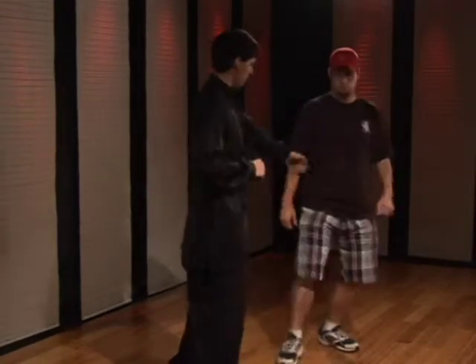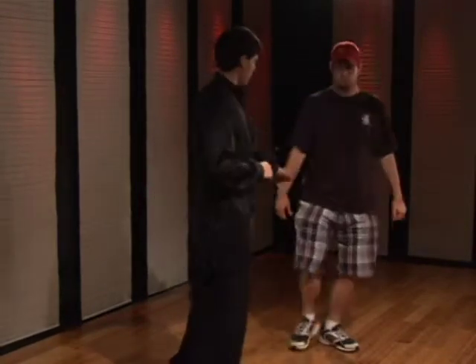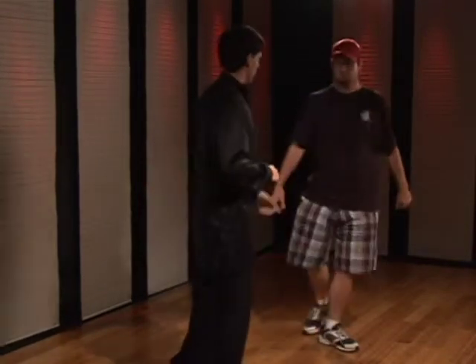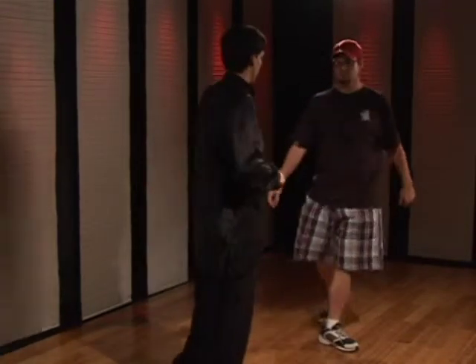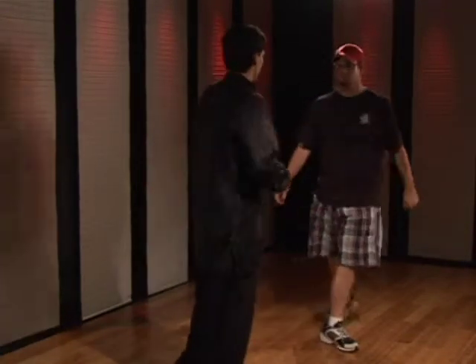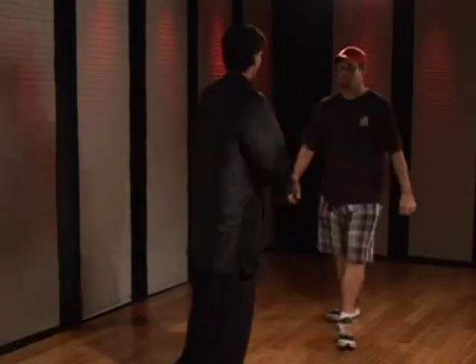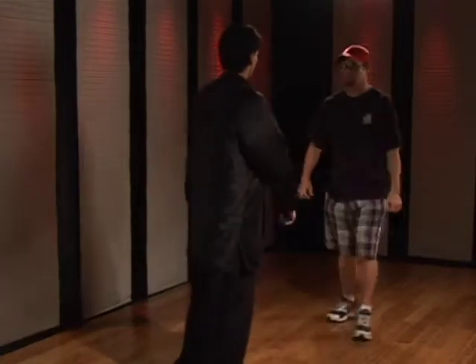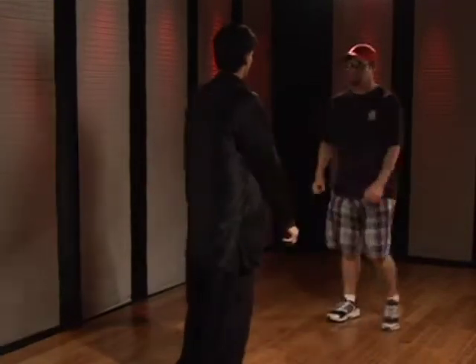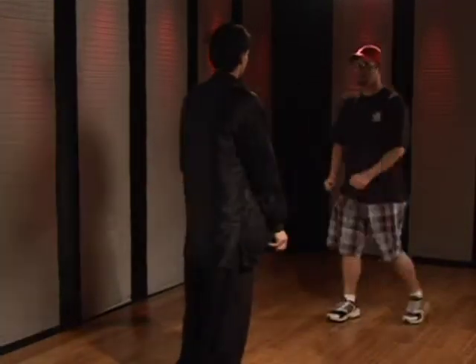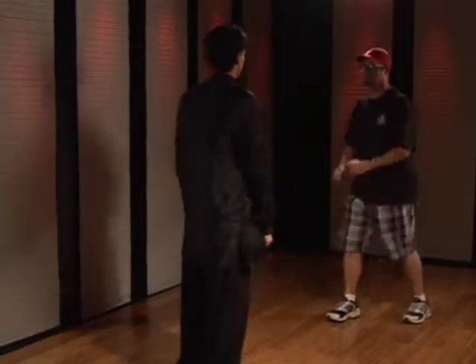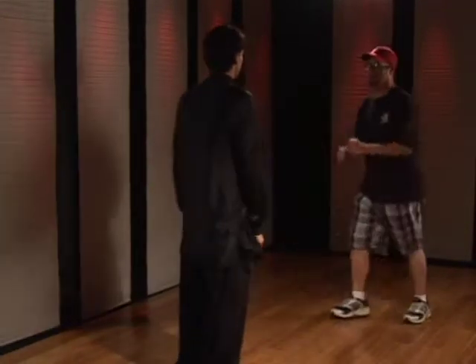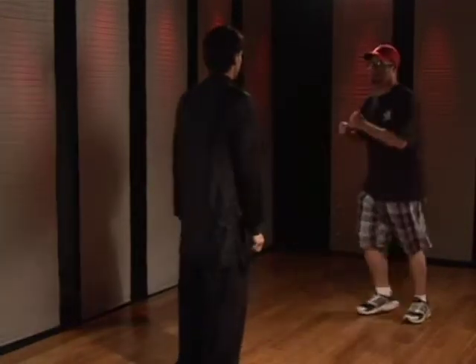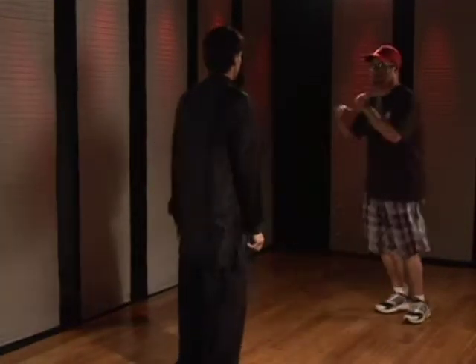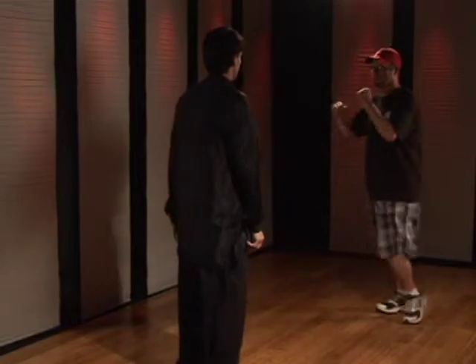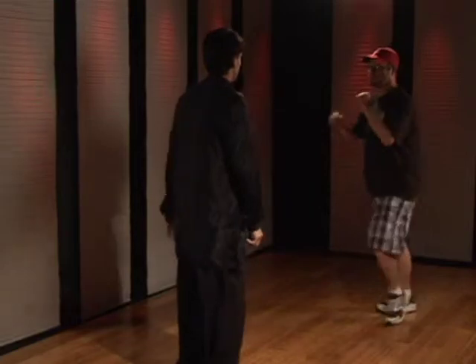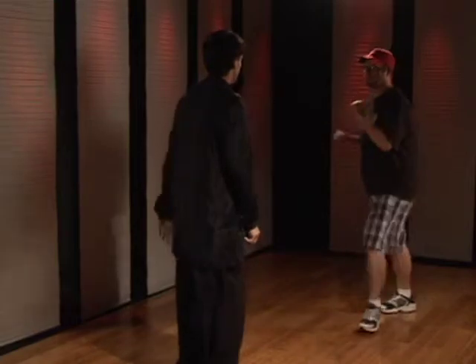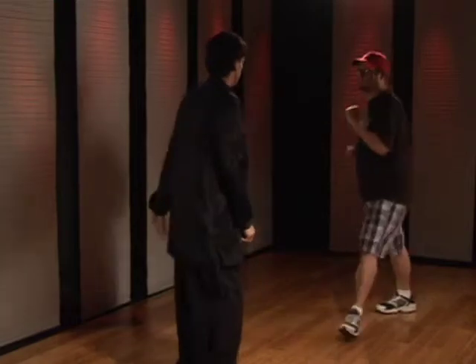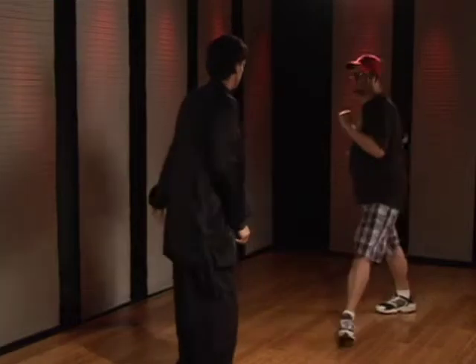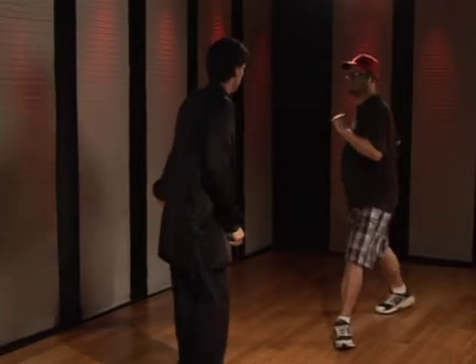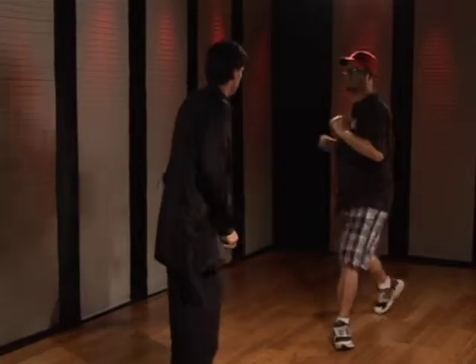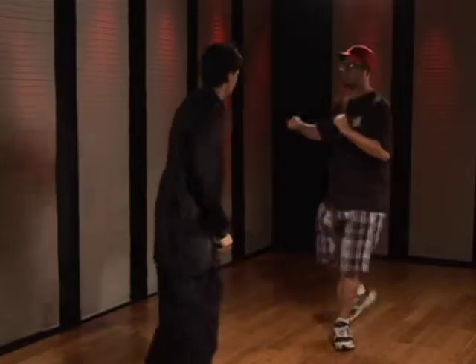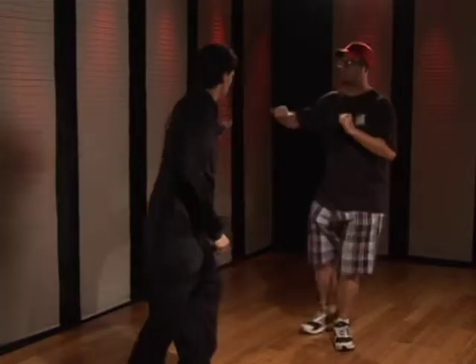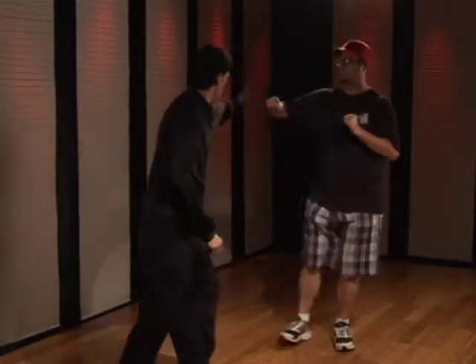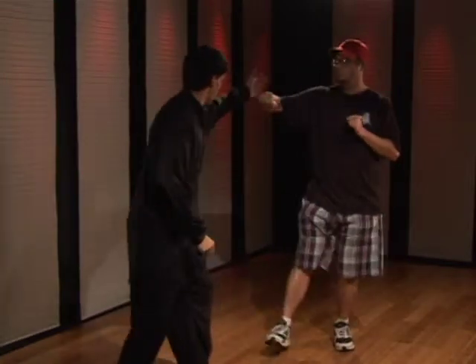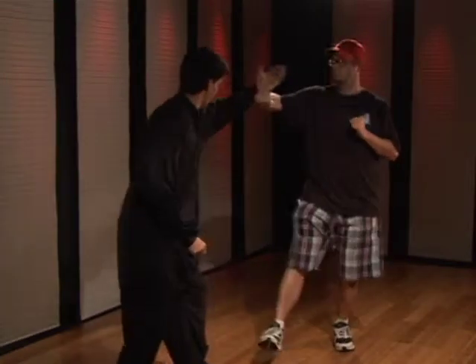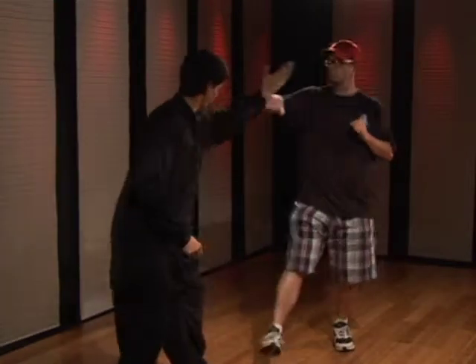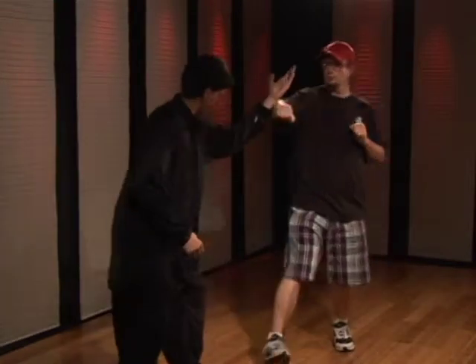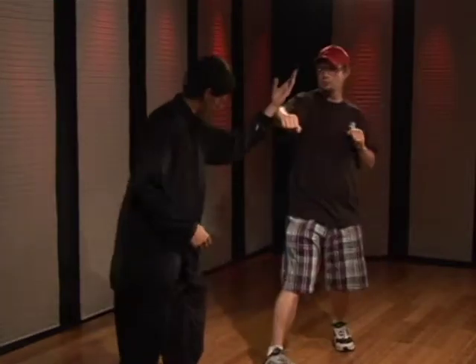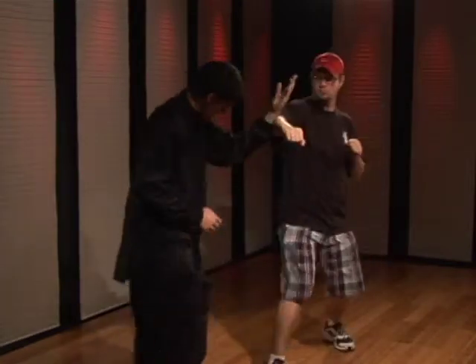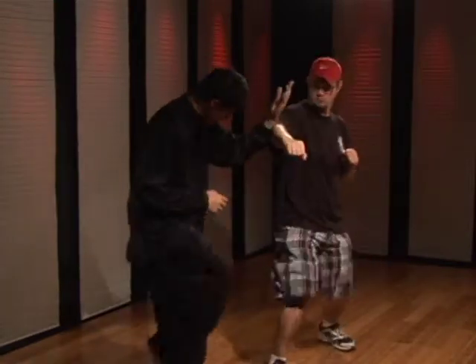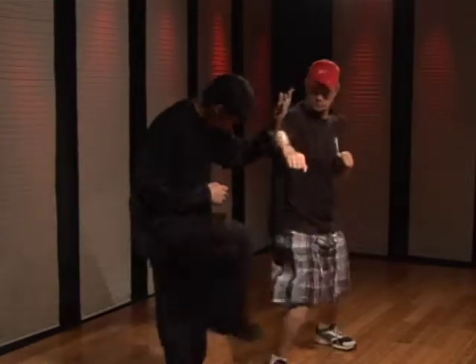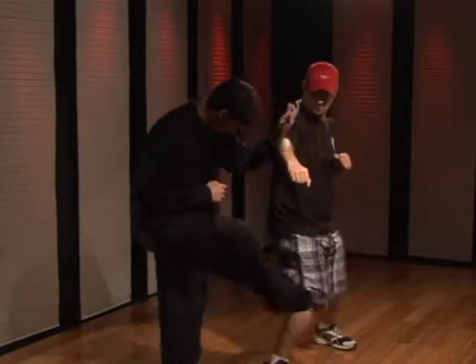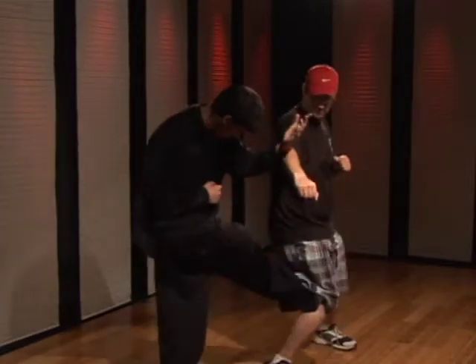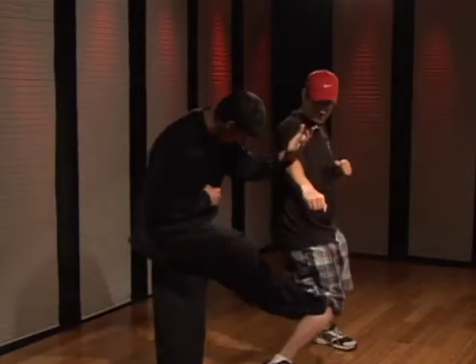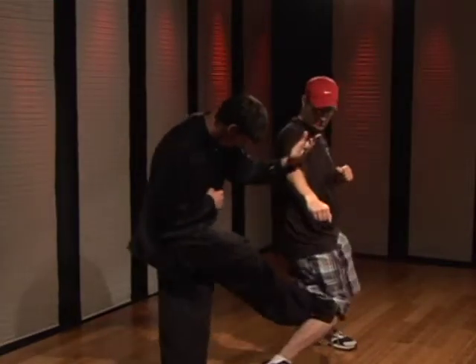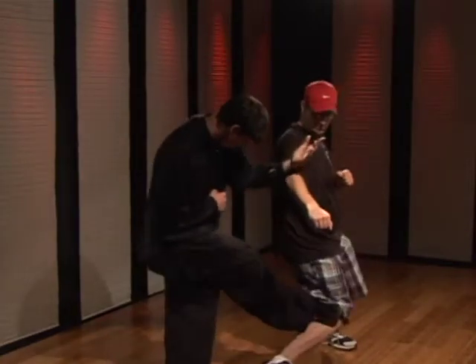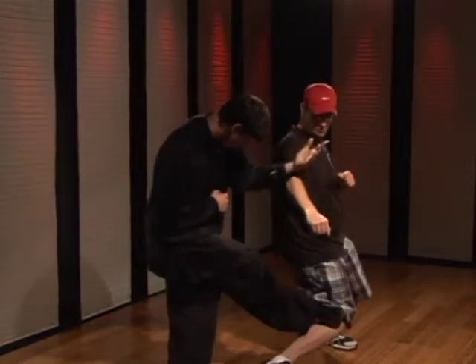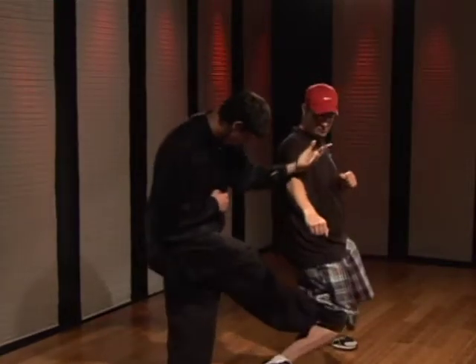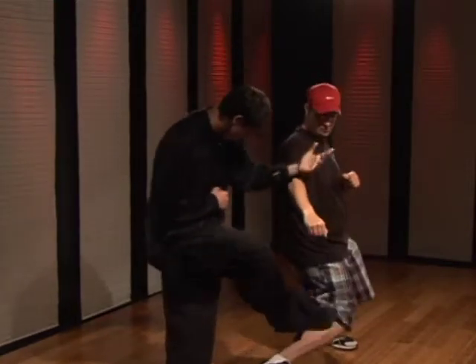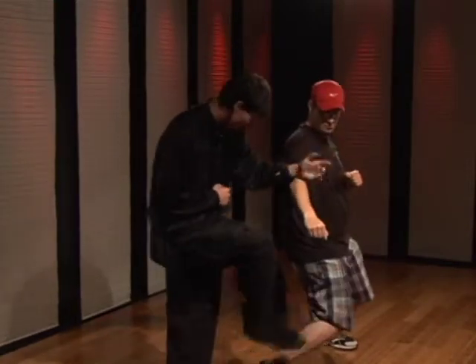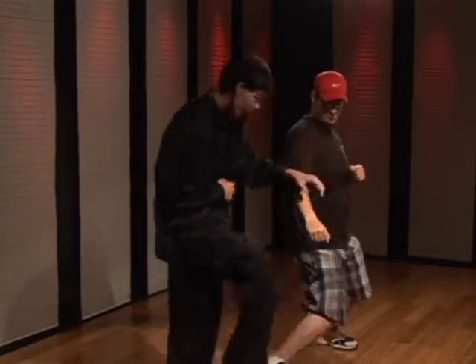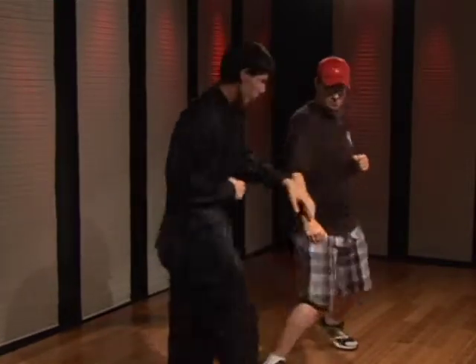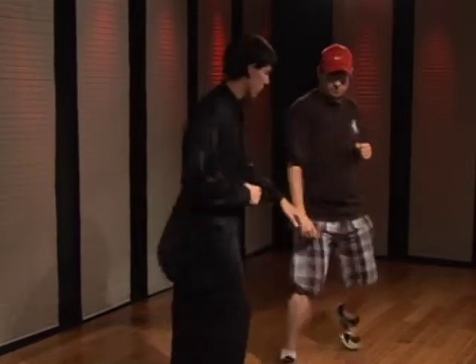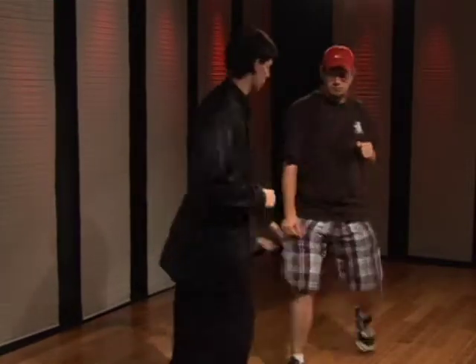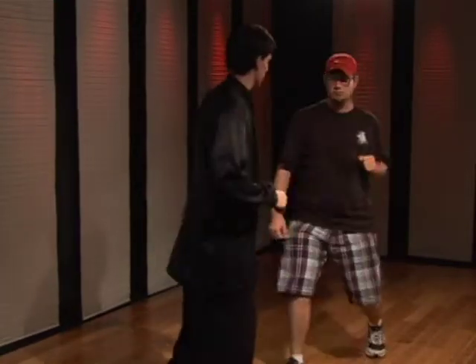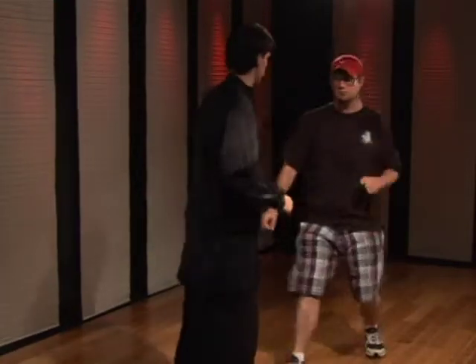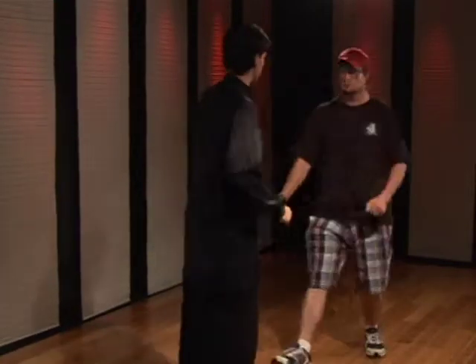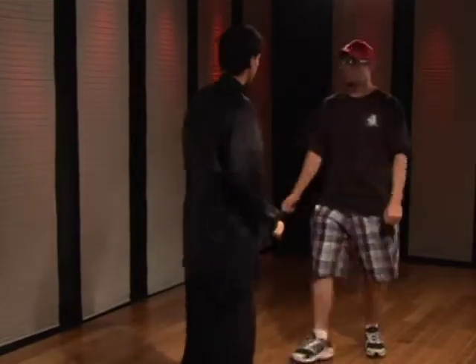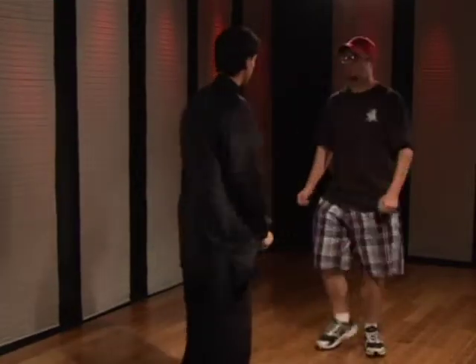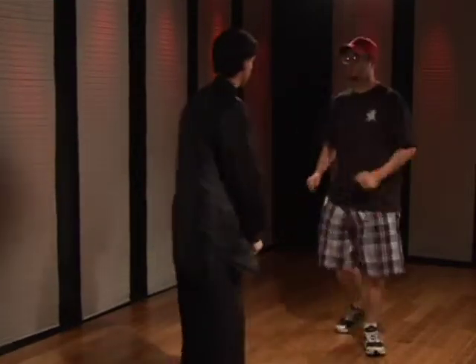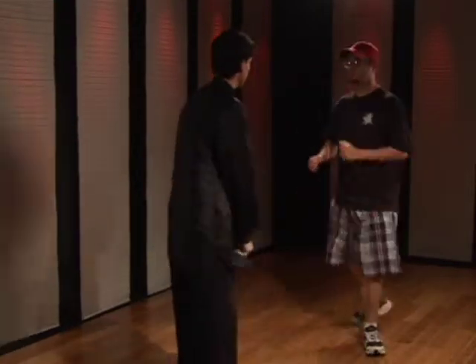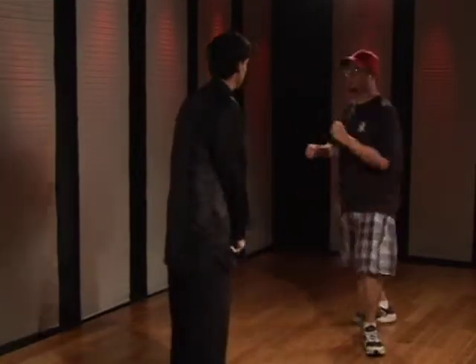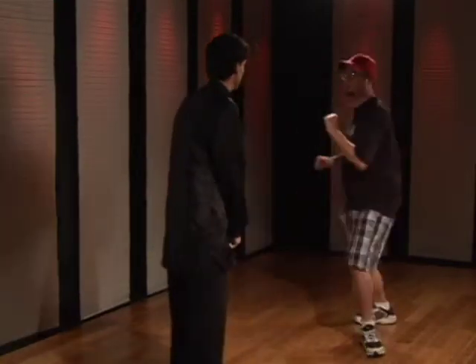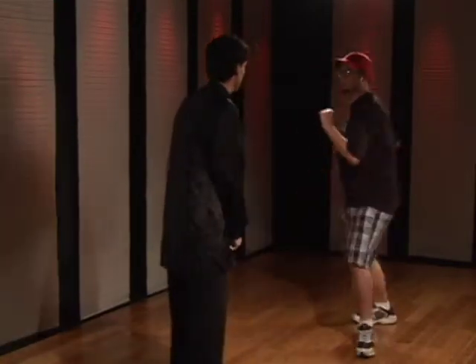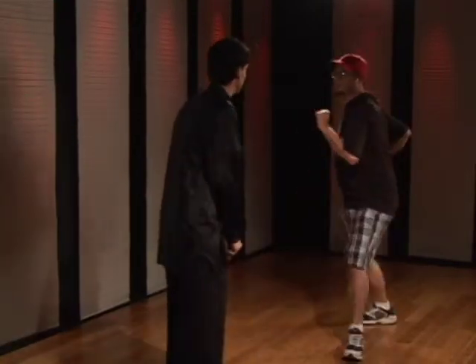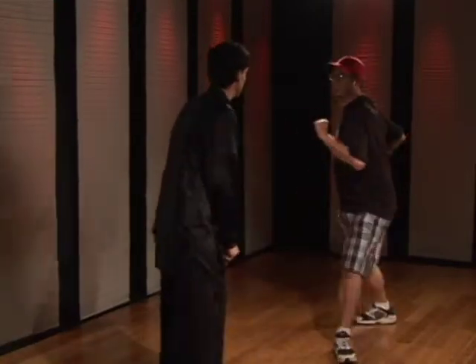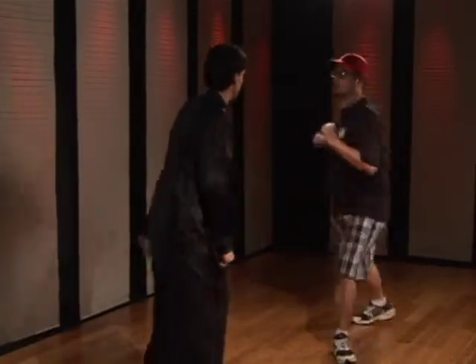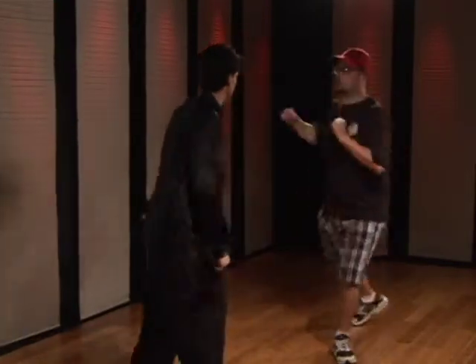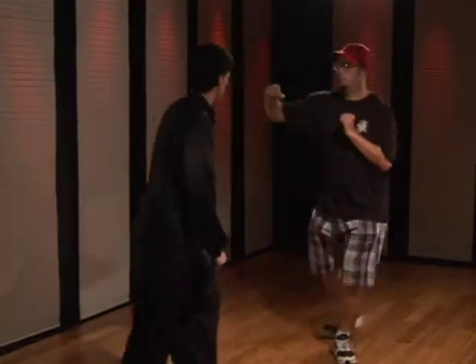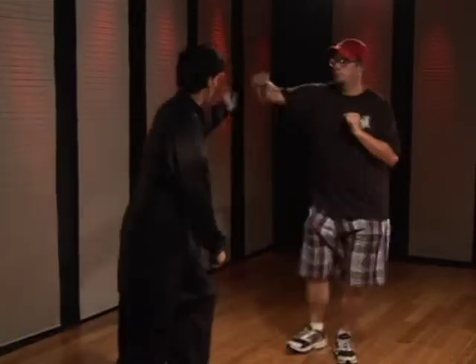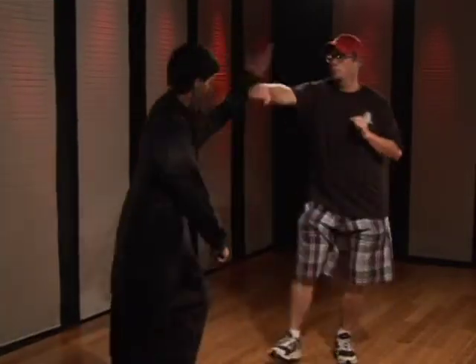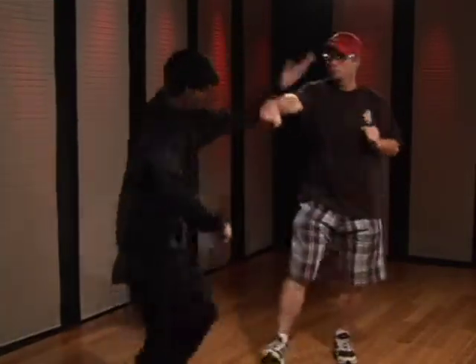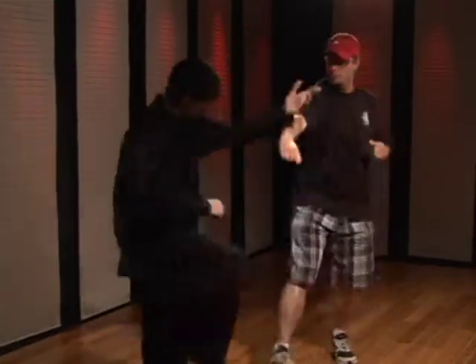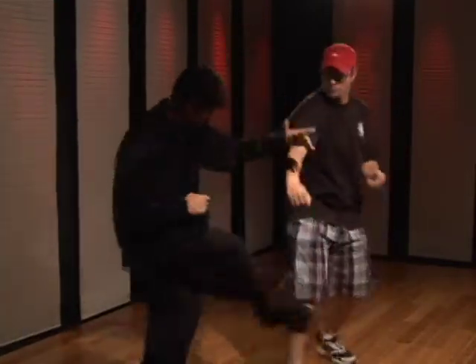Do one slow — one, two. One a little faster — one, two.